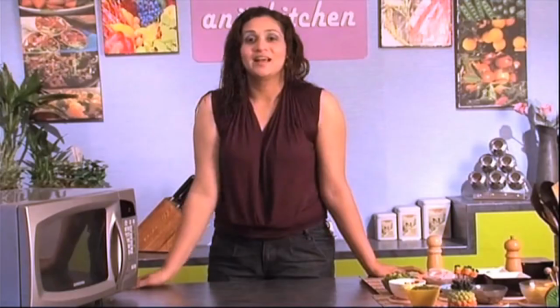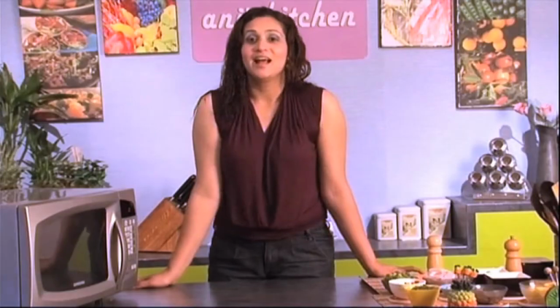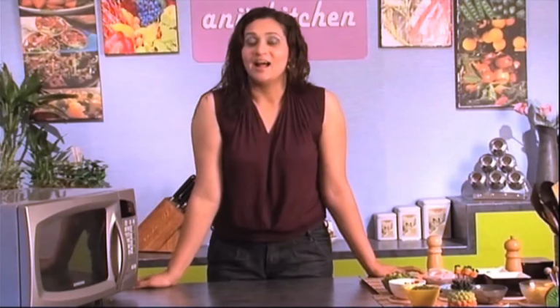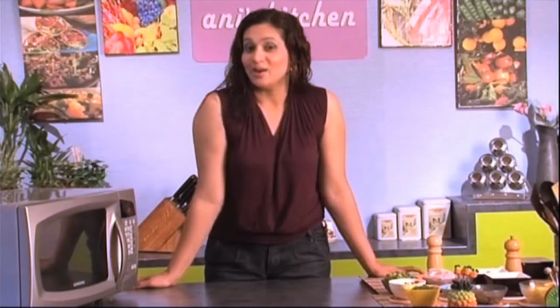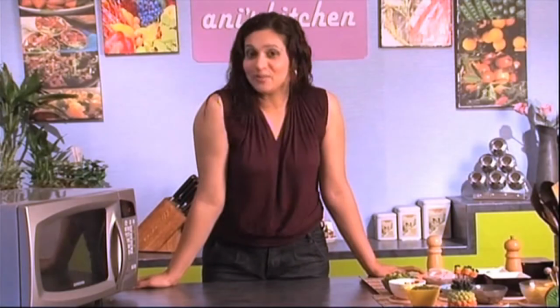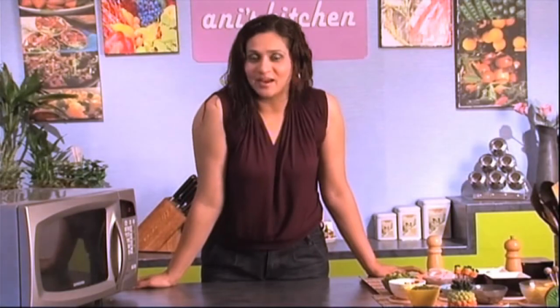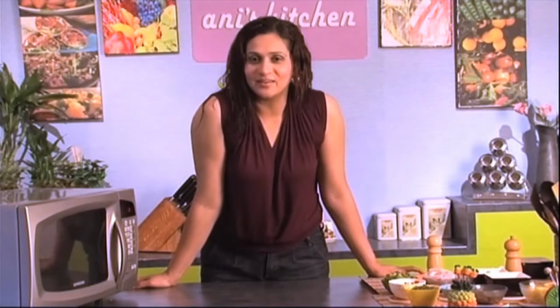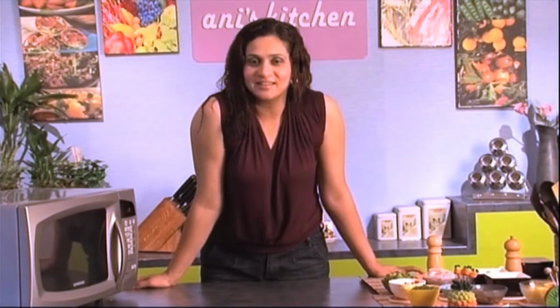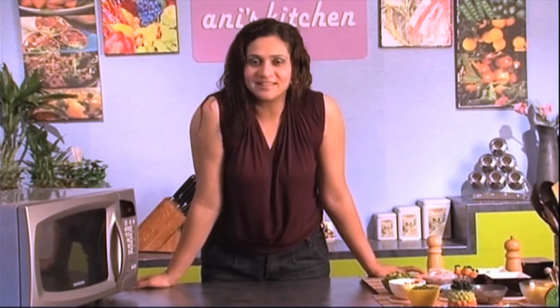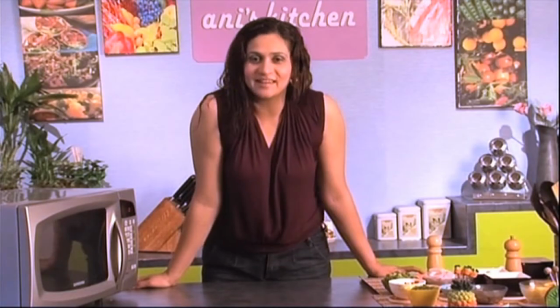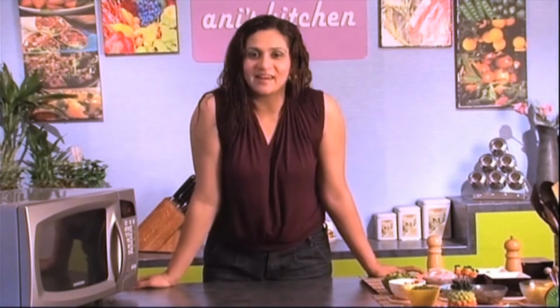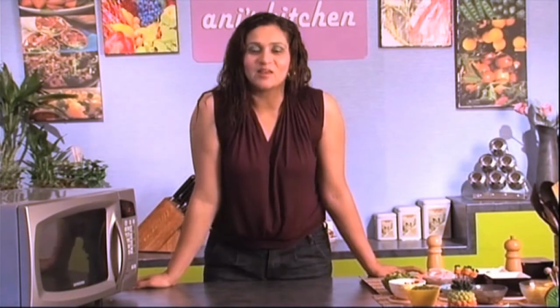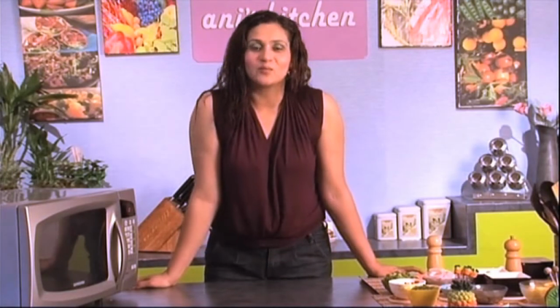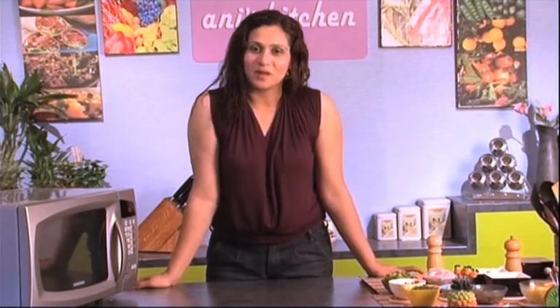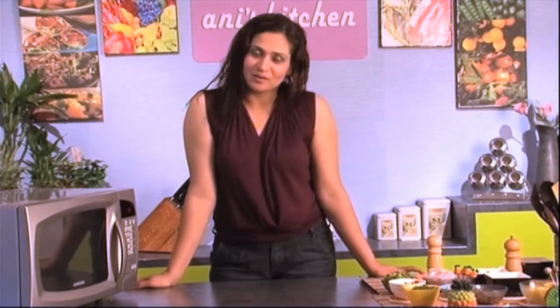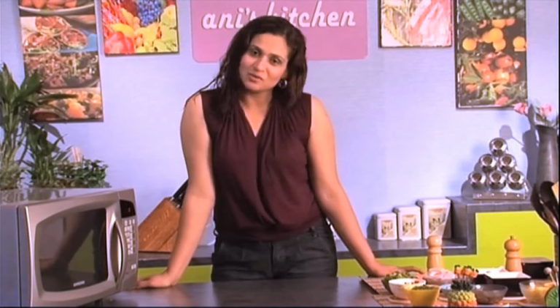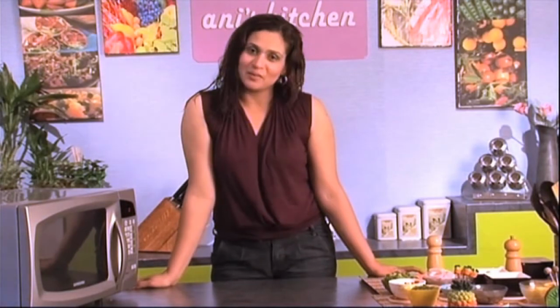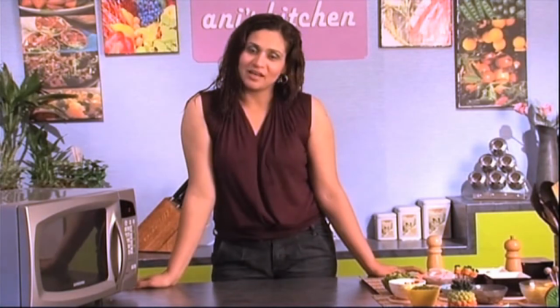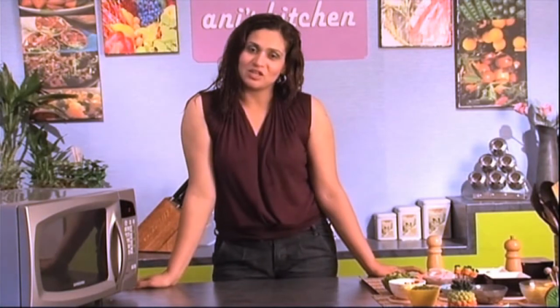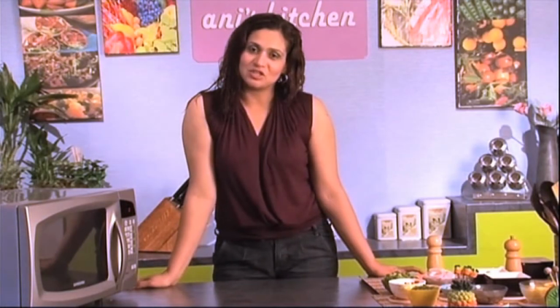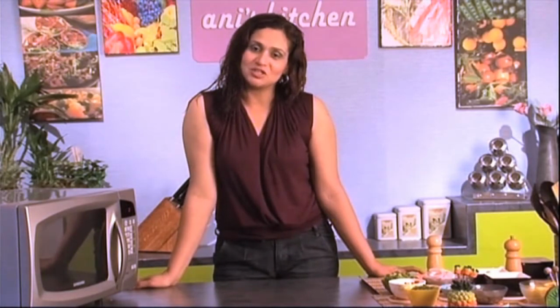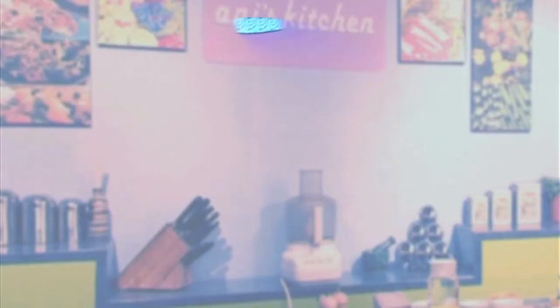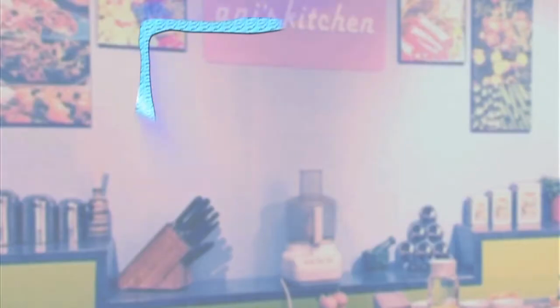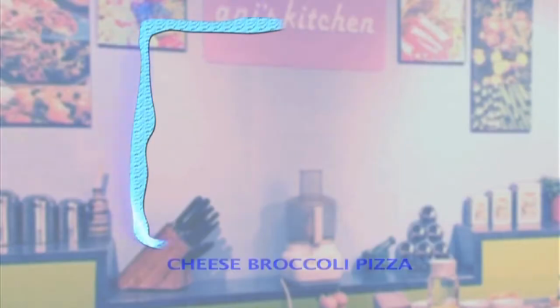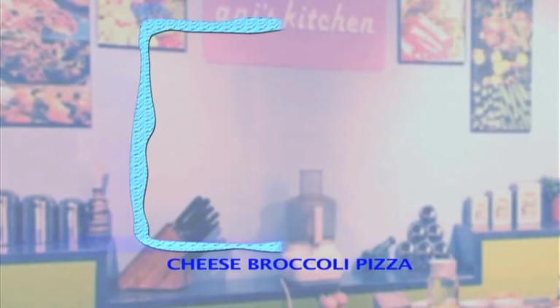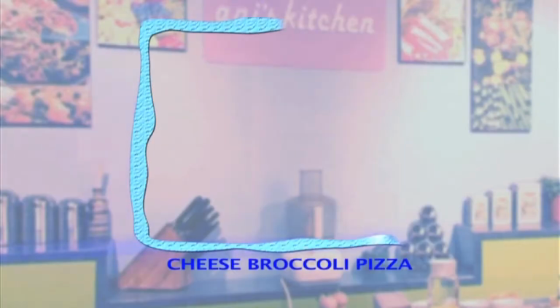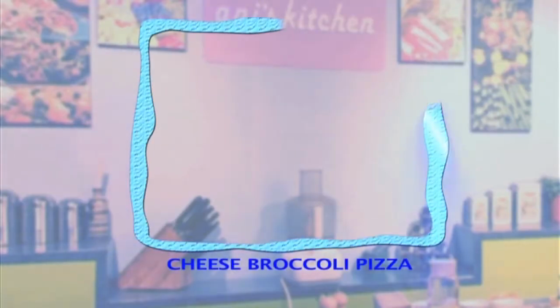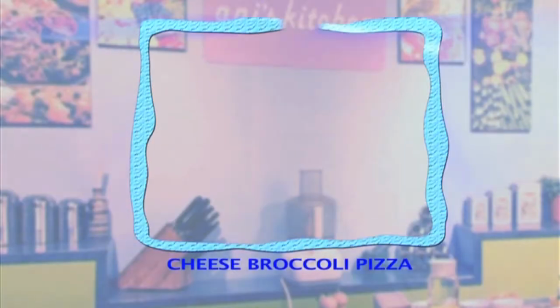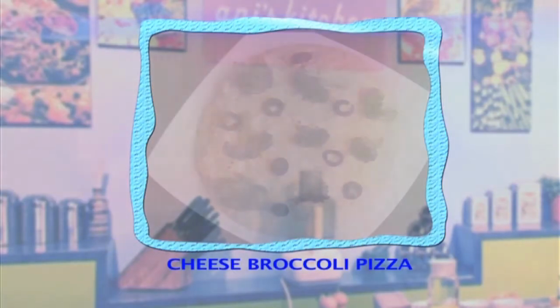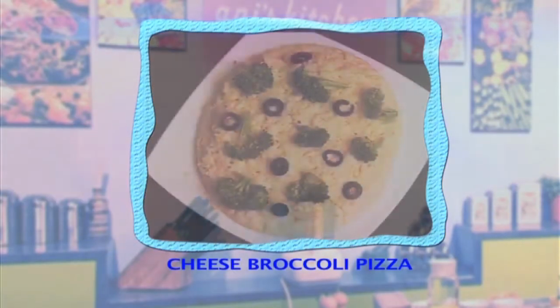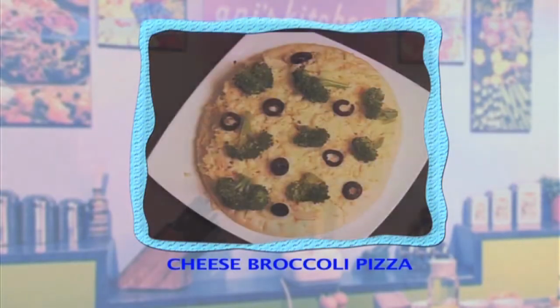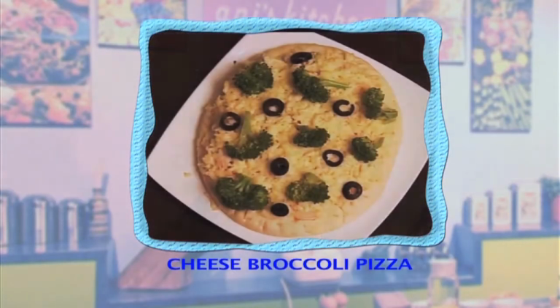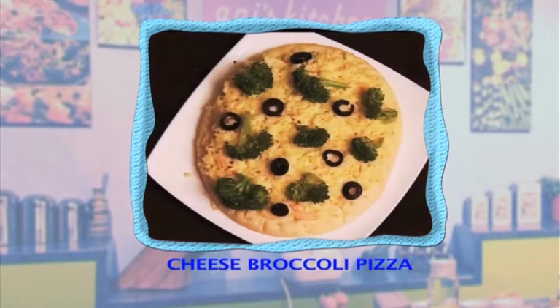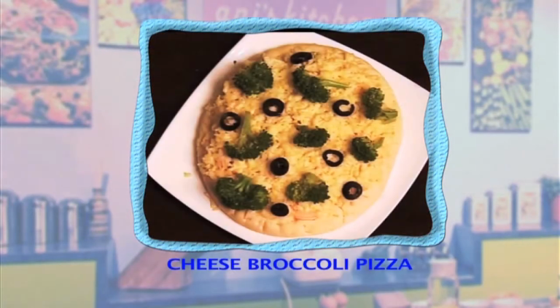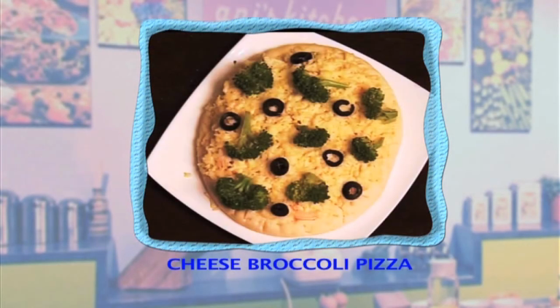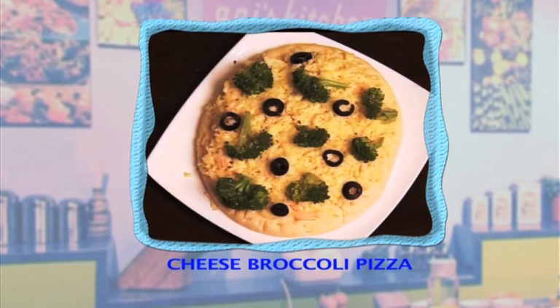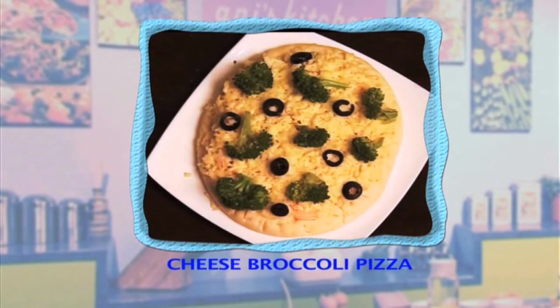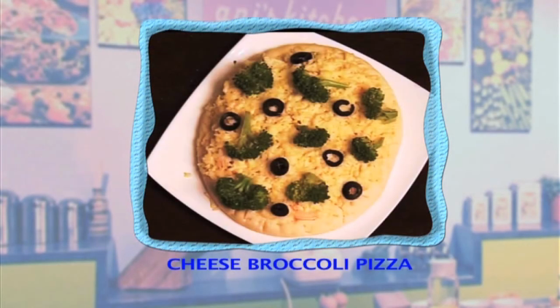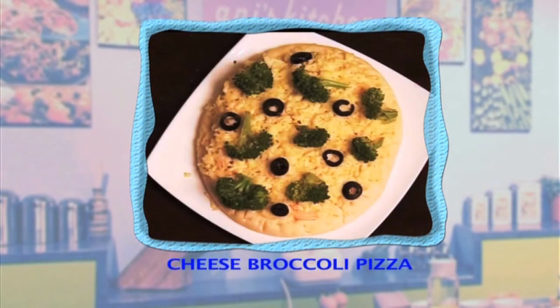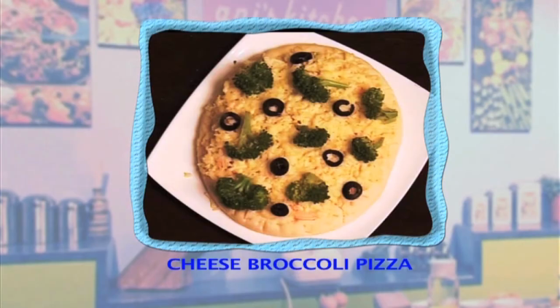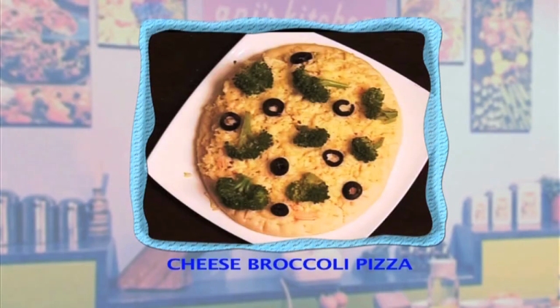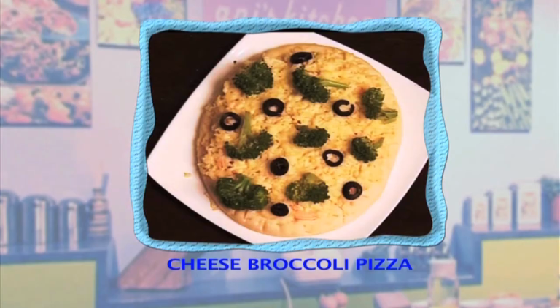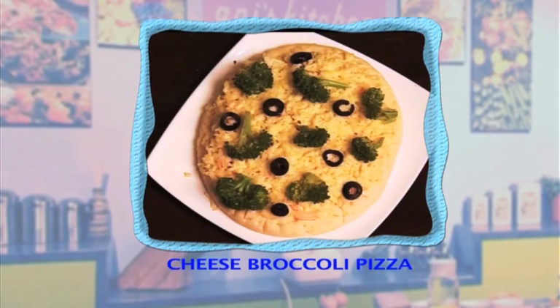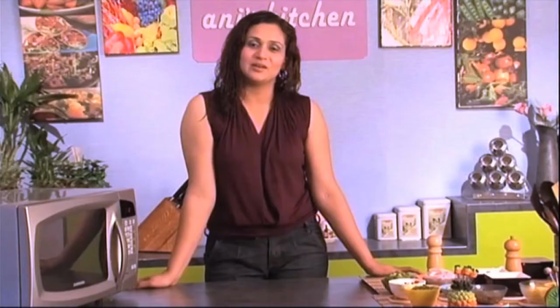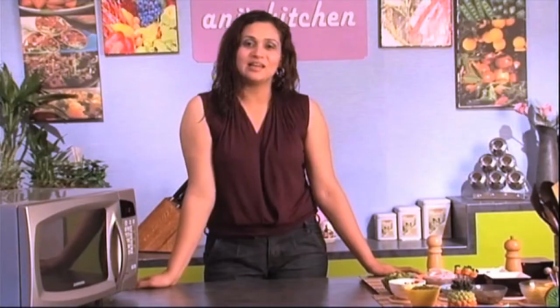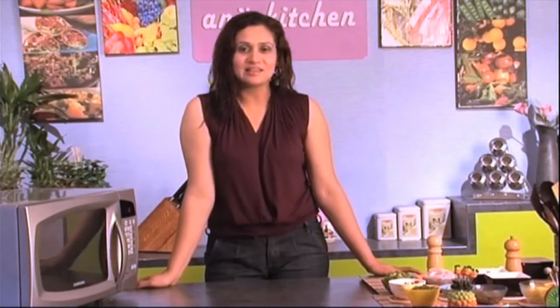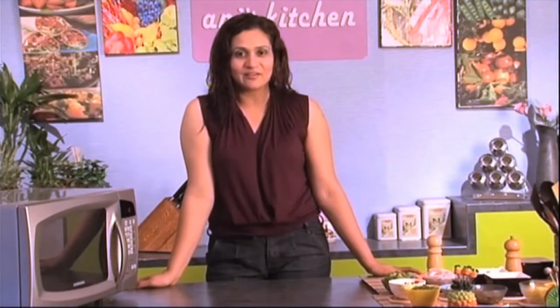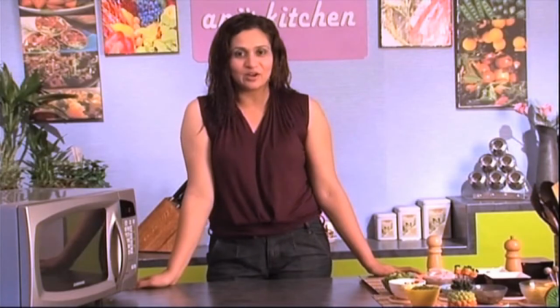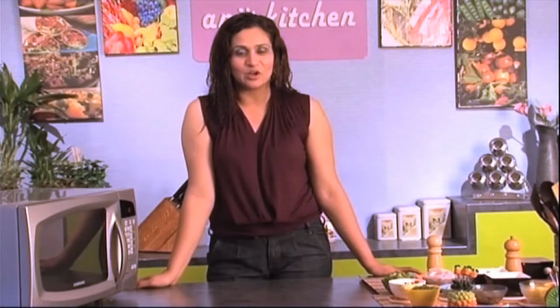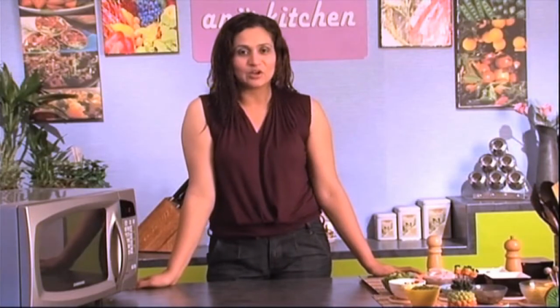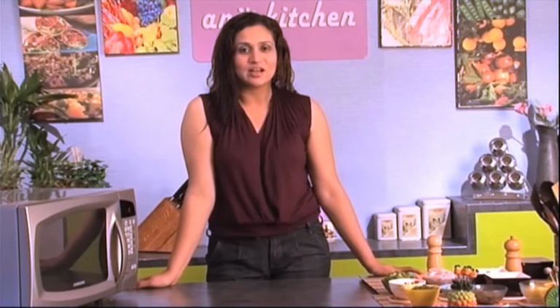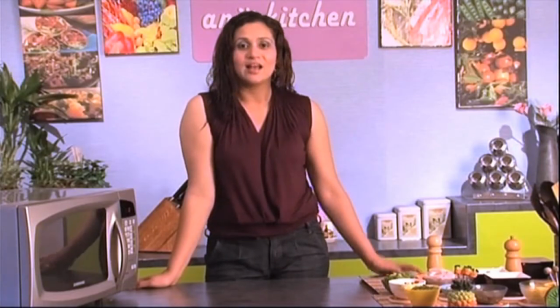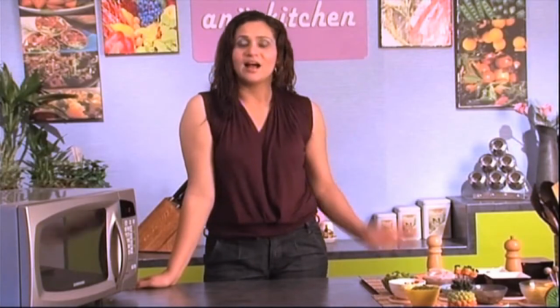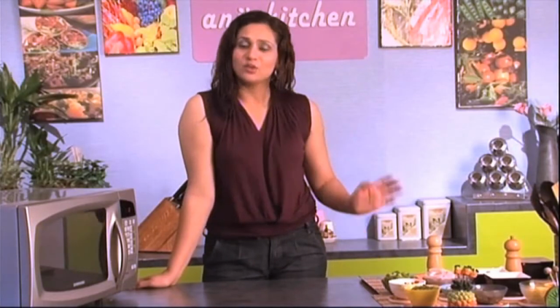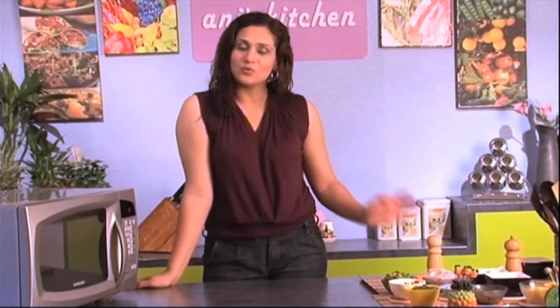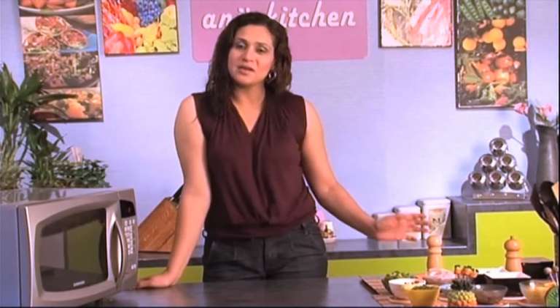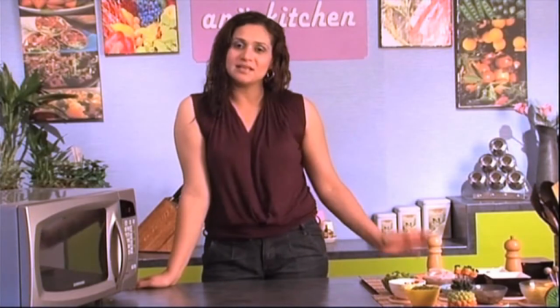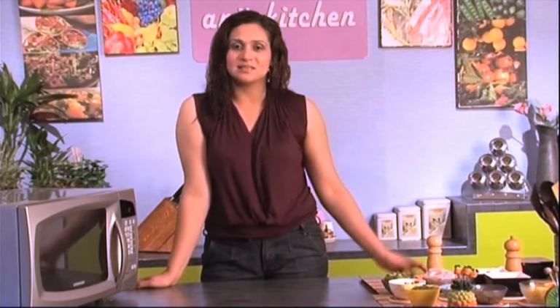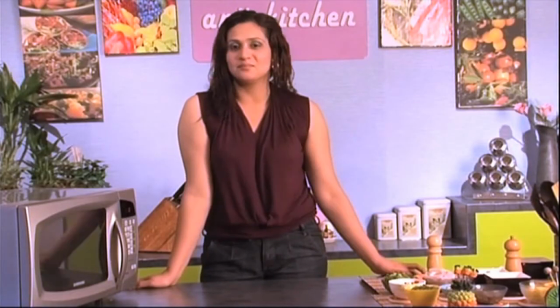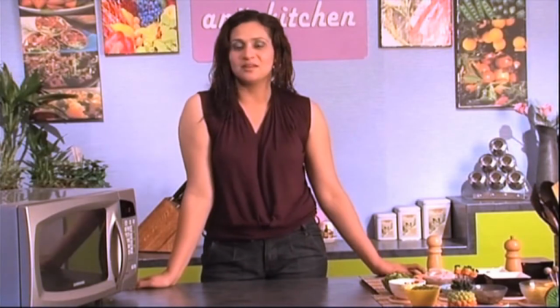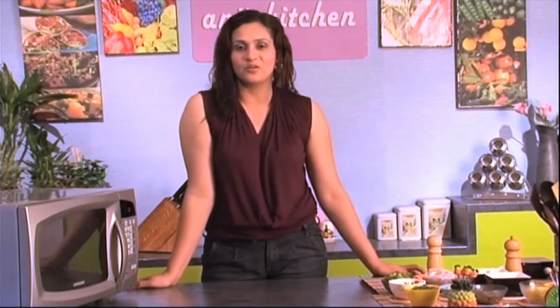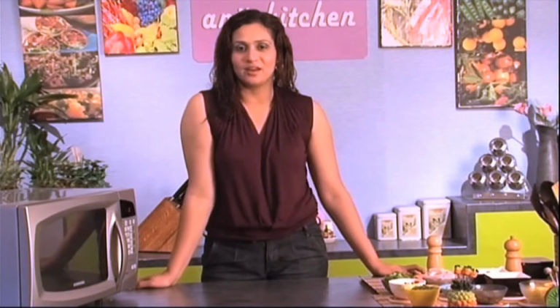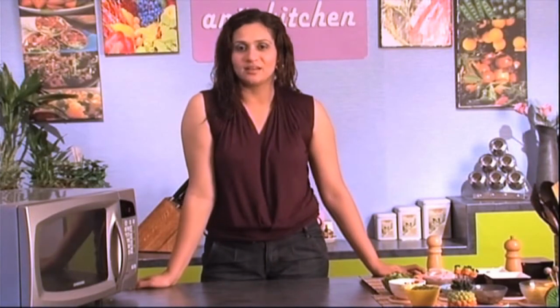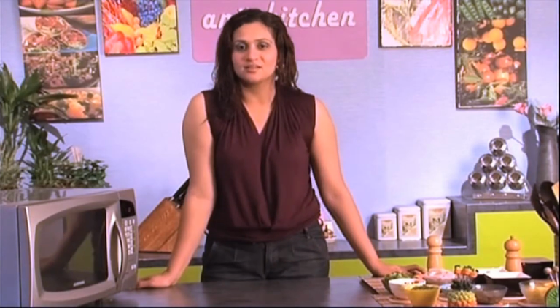Hello there, this is Annie and welcome to my kitchen. Today I'm gonna make cheese broccoli pizza for you. Let's have a look at the really simple ingredients.